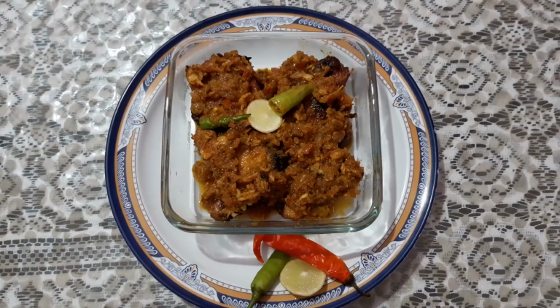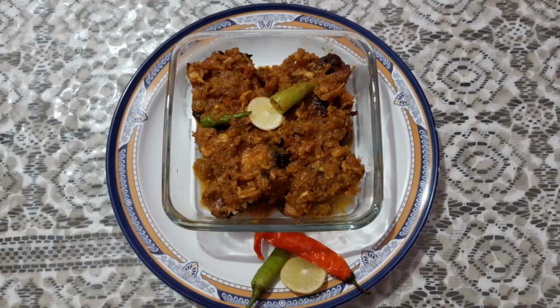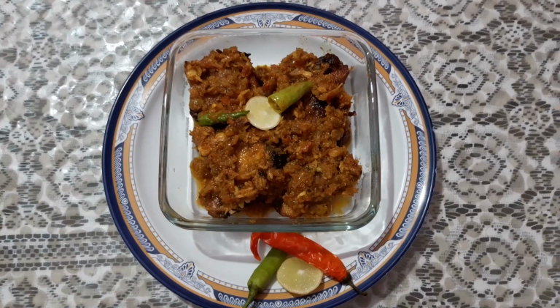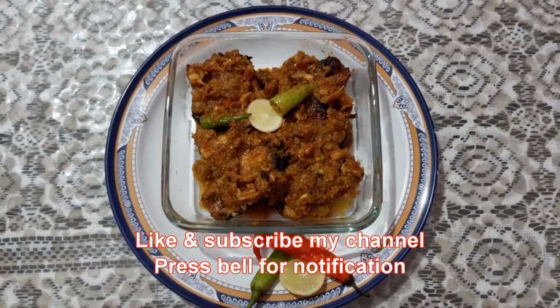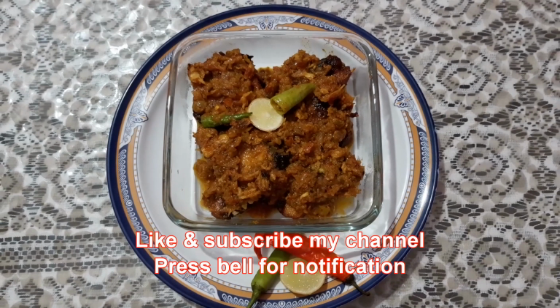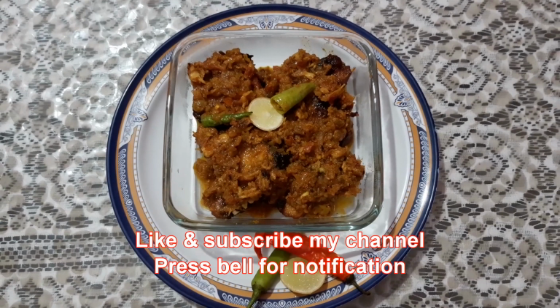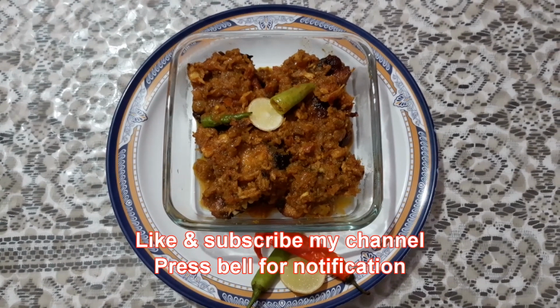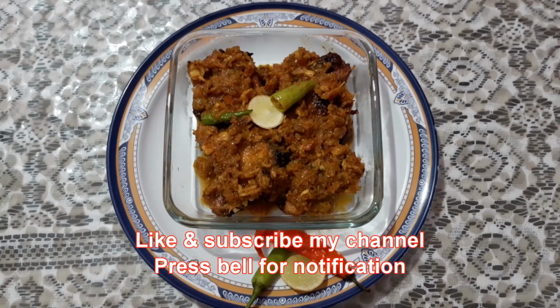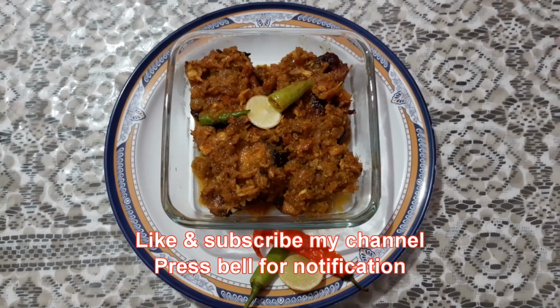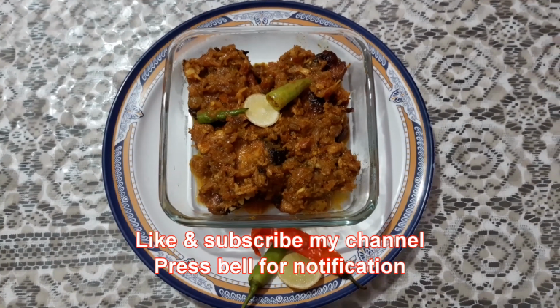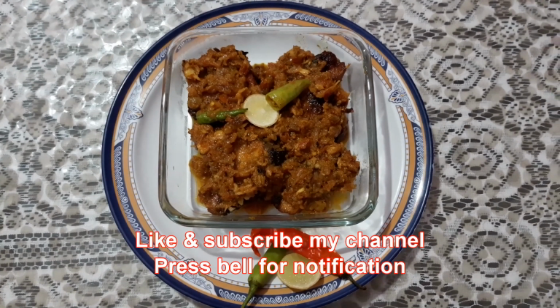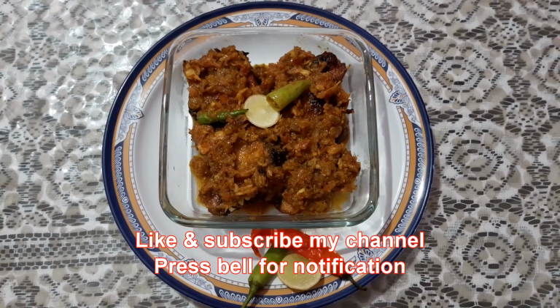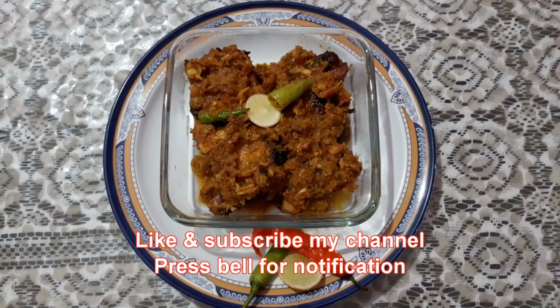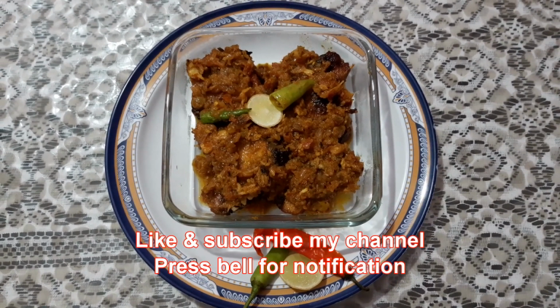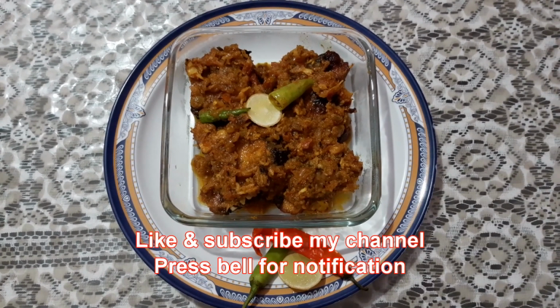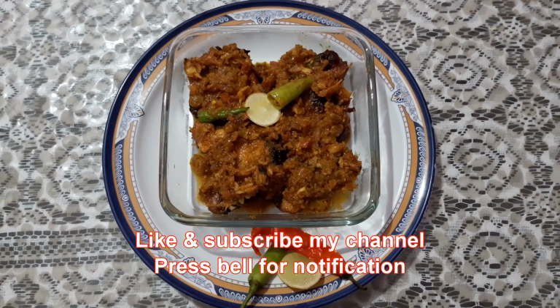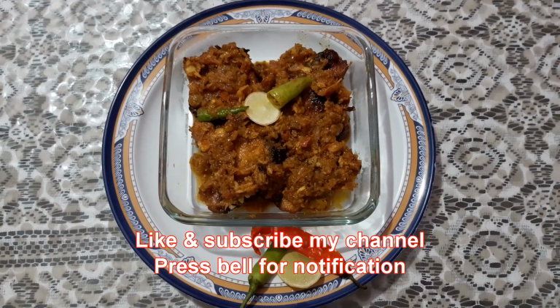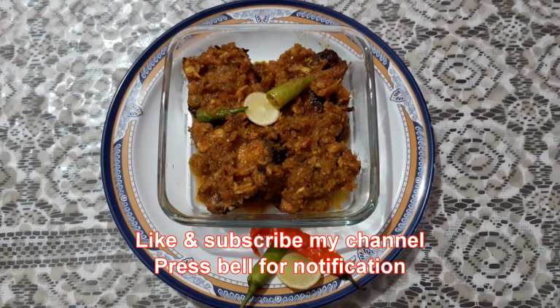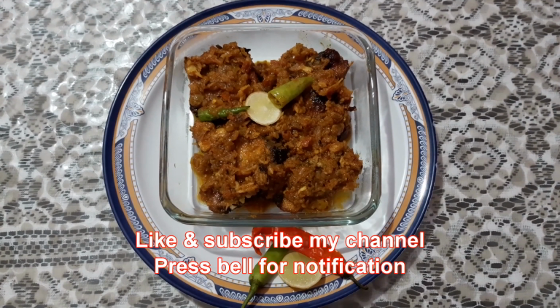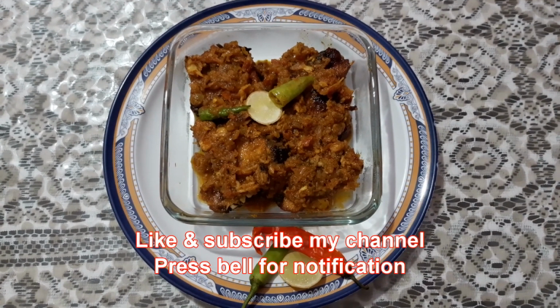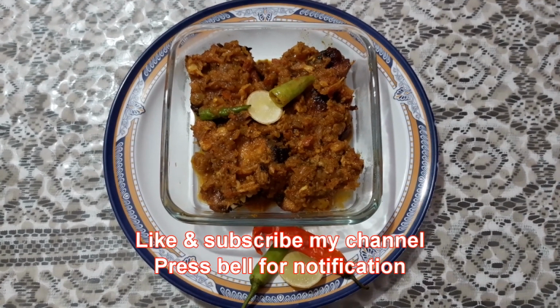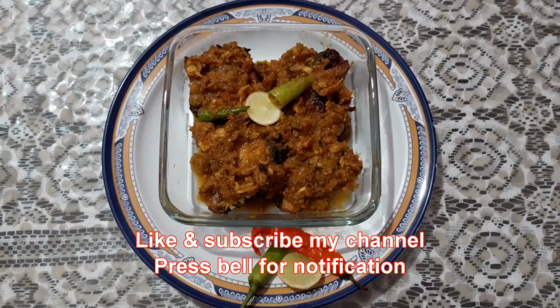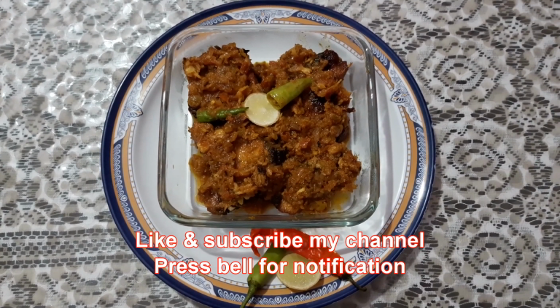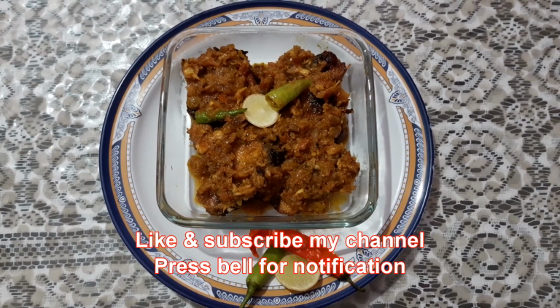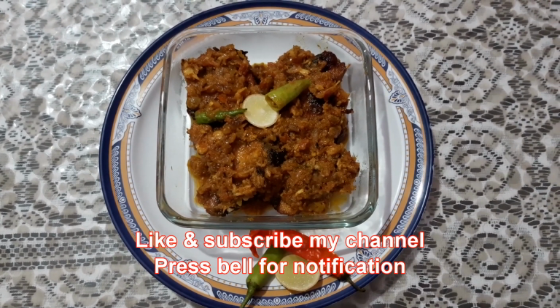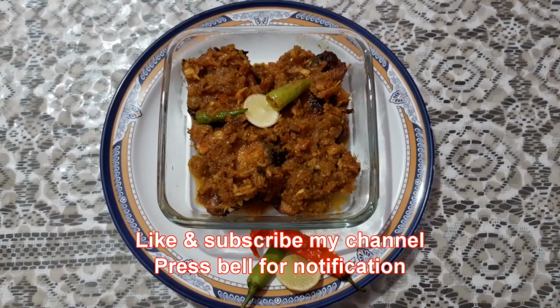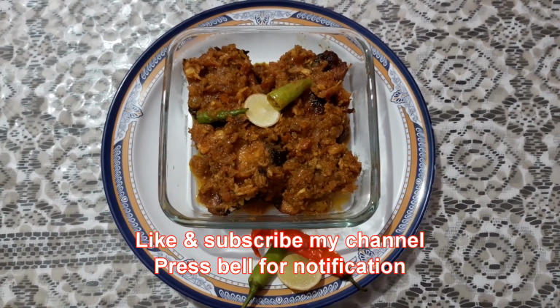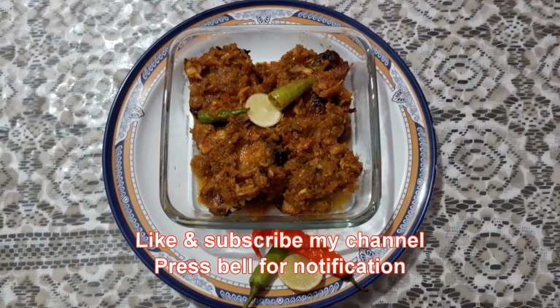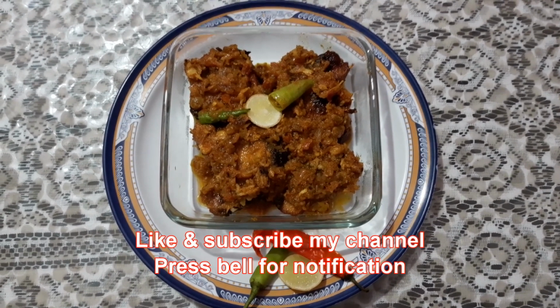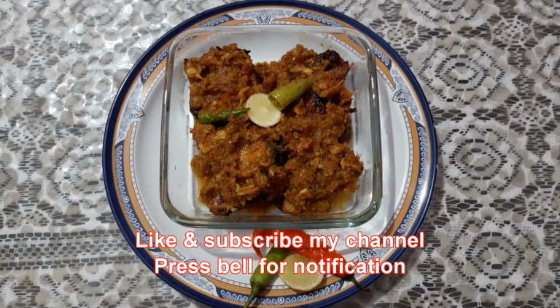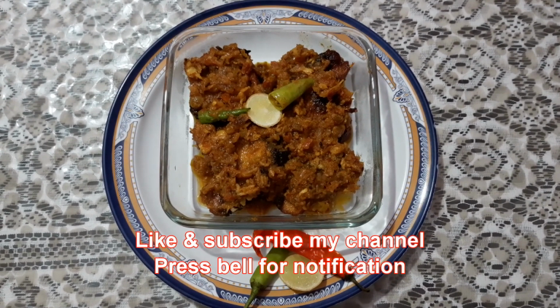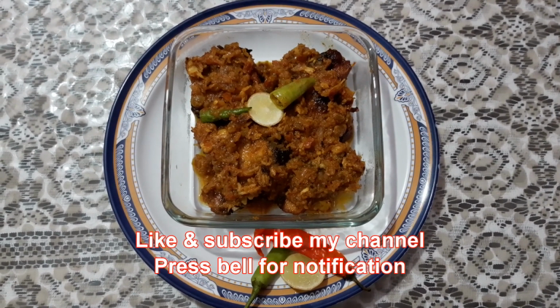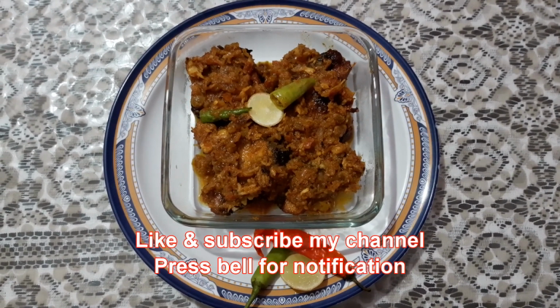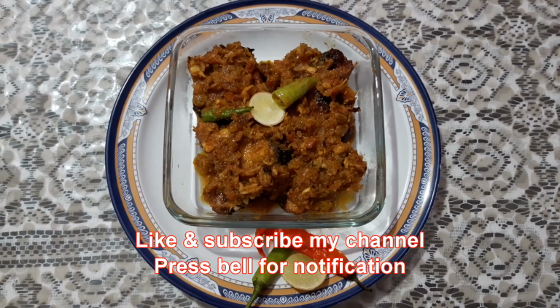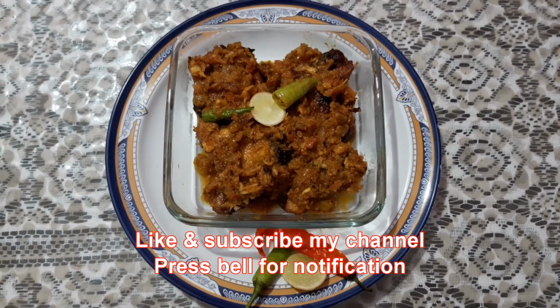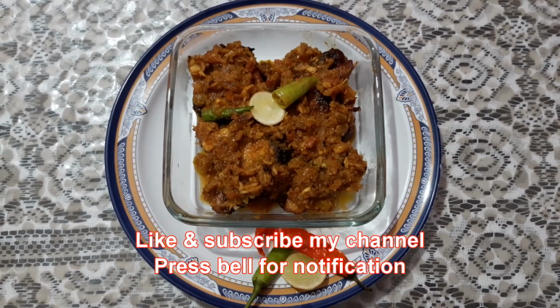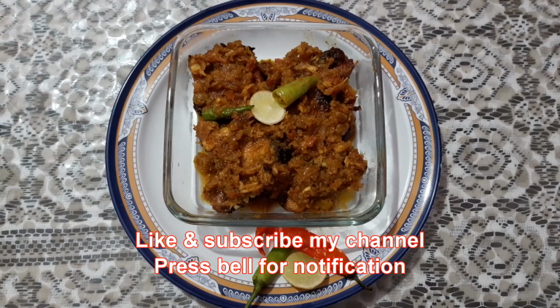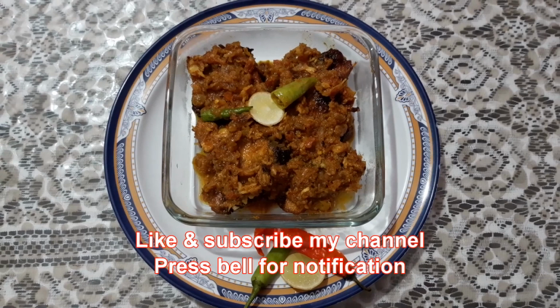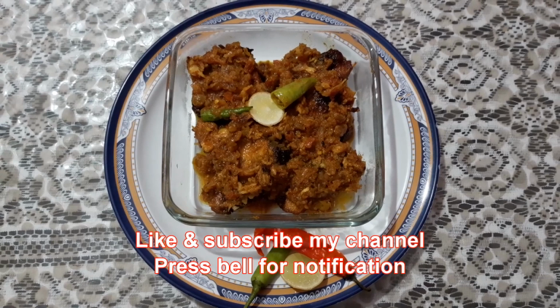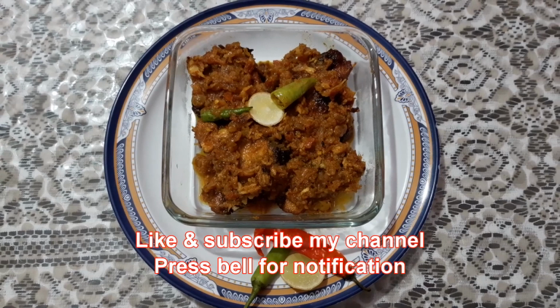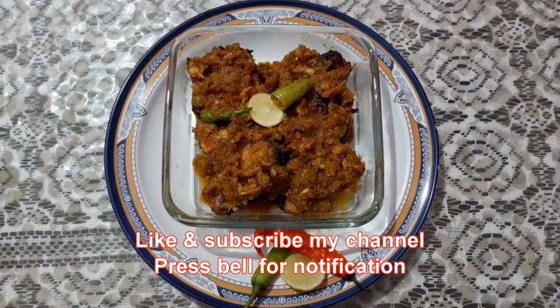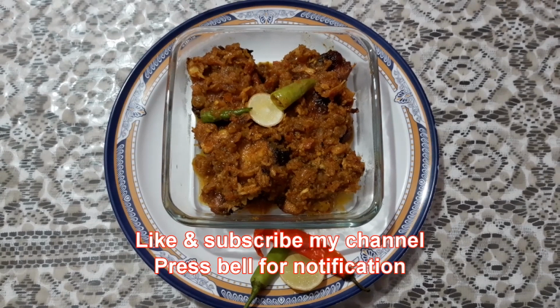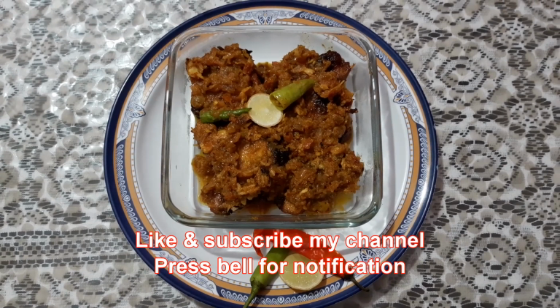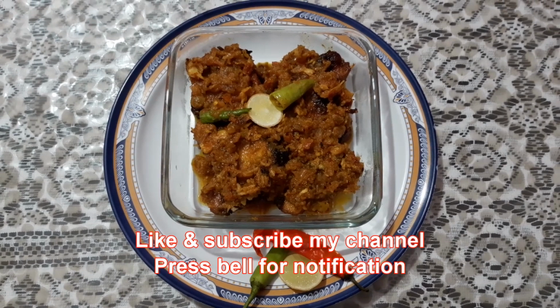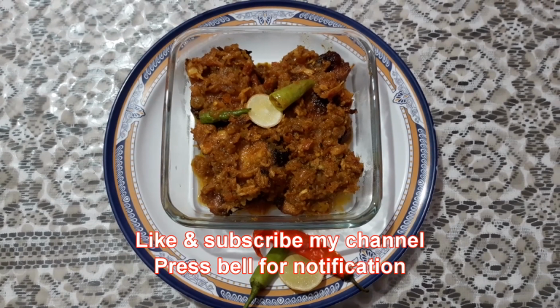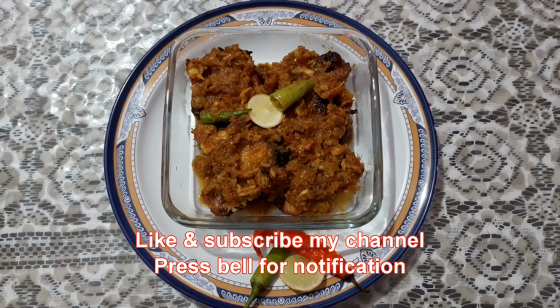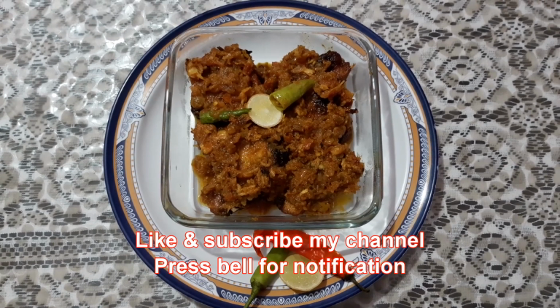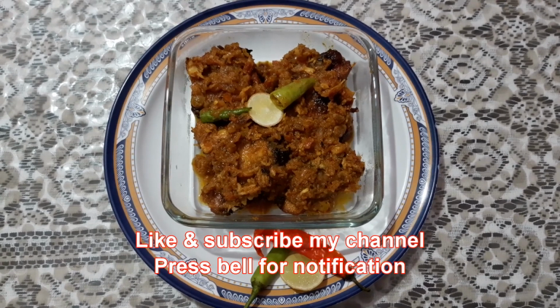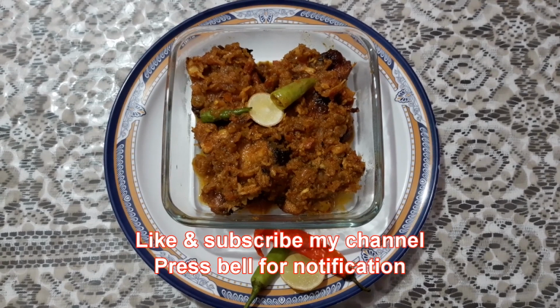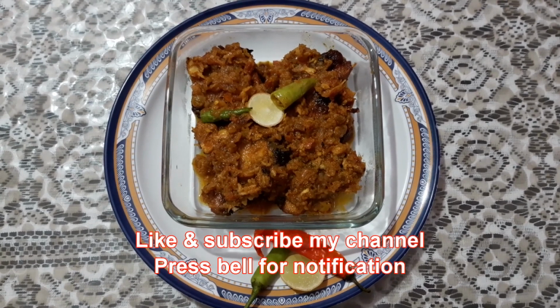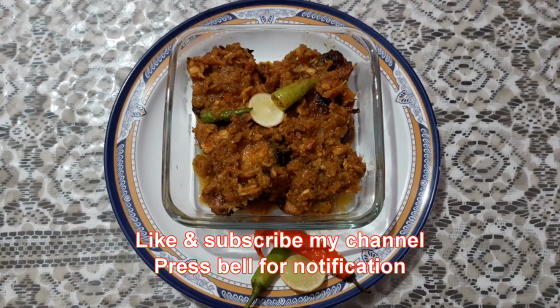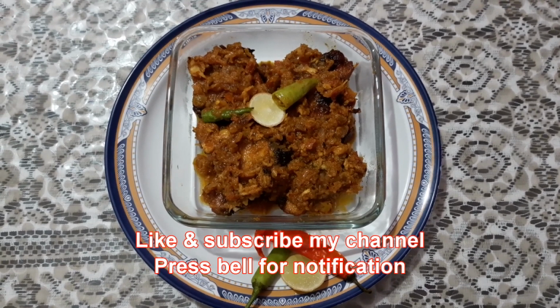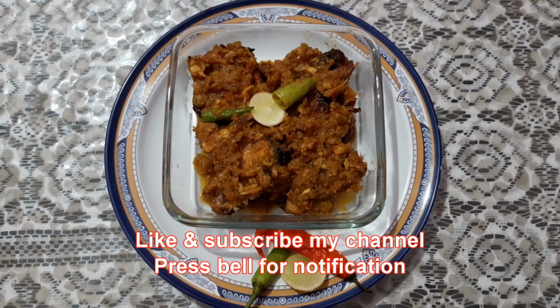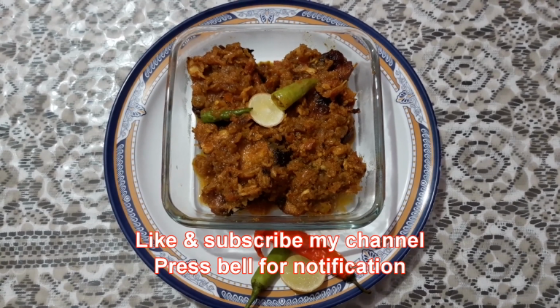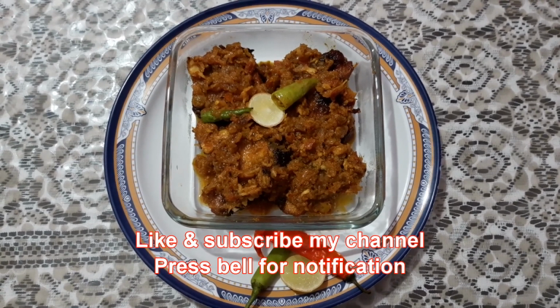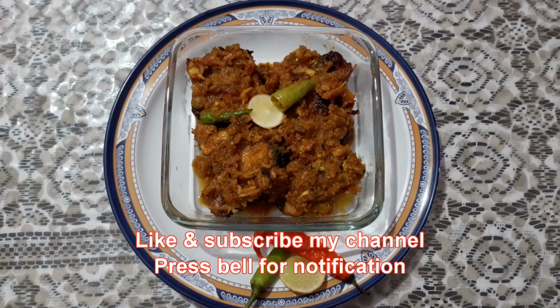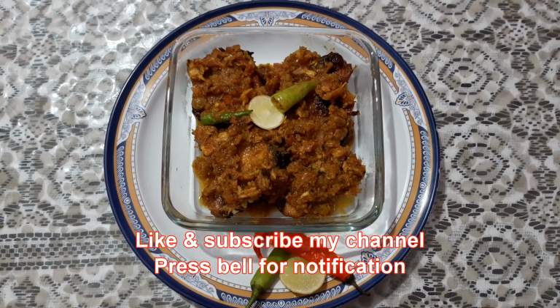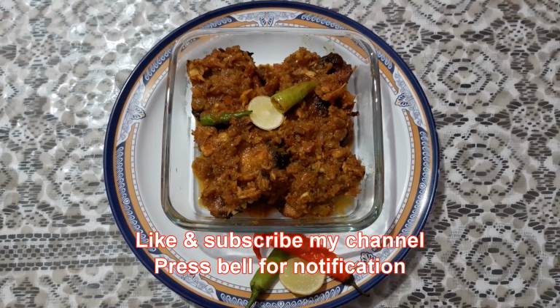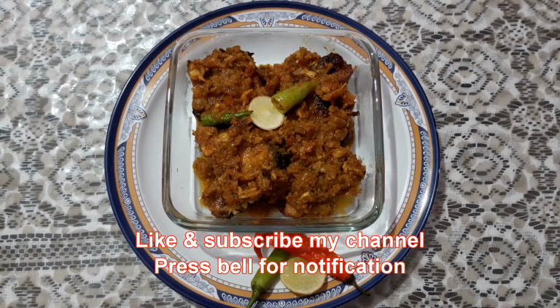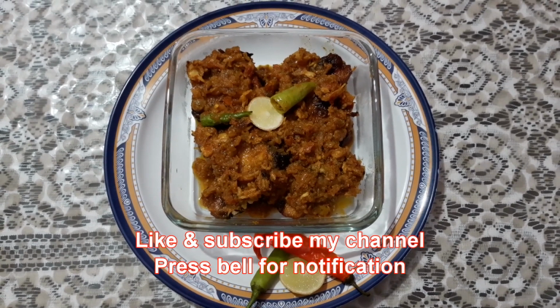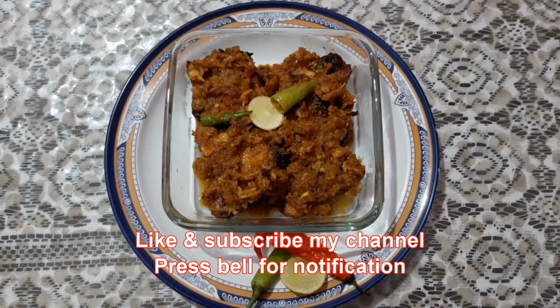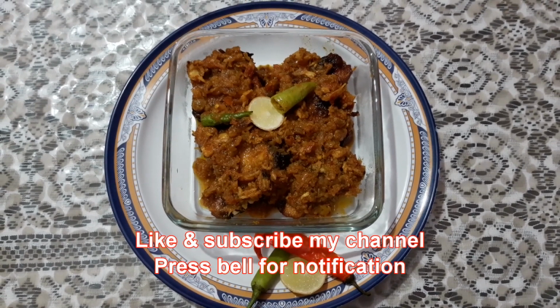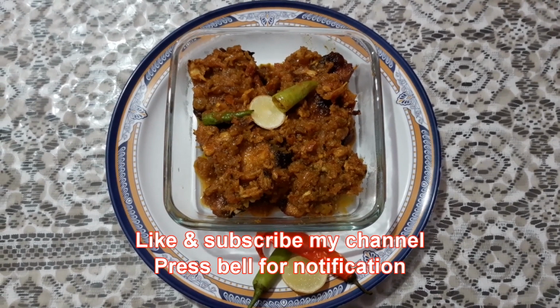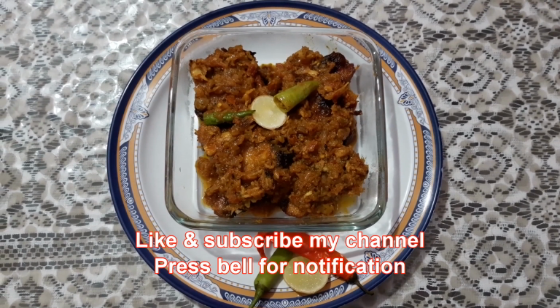So our Katla Macher Kalia is ready. Do like and subscribe my channel. Also for the procedure of the cooking,